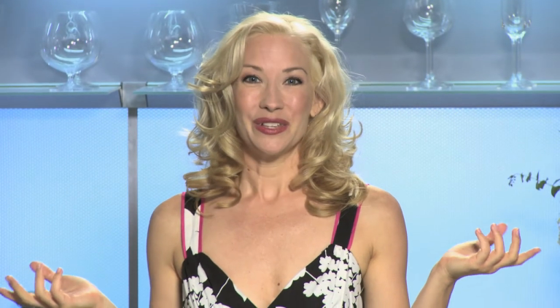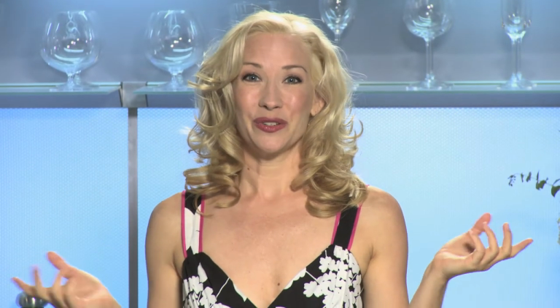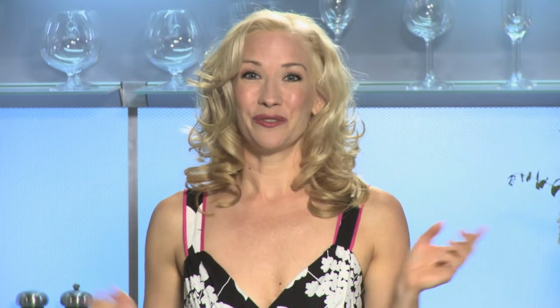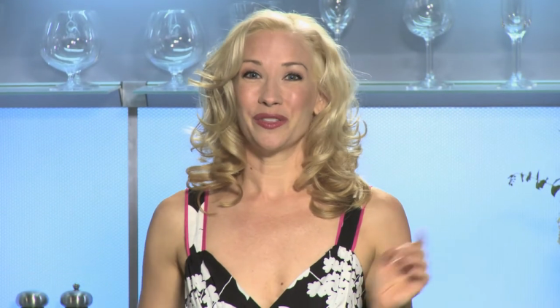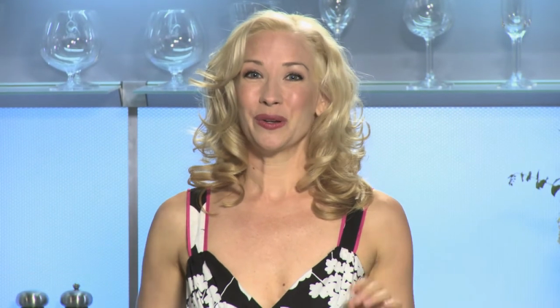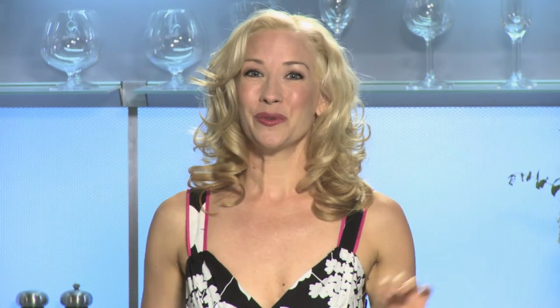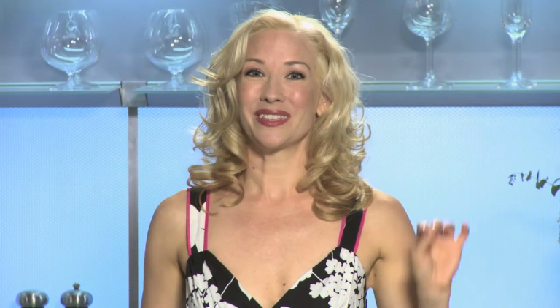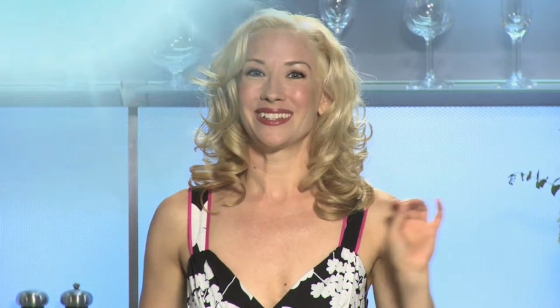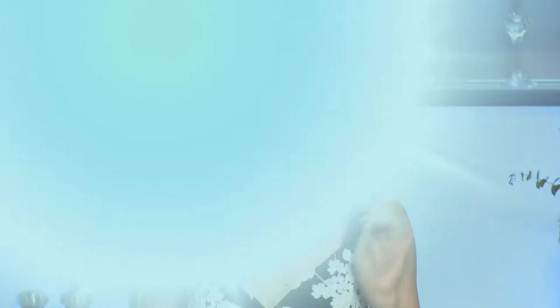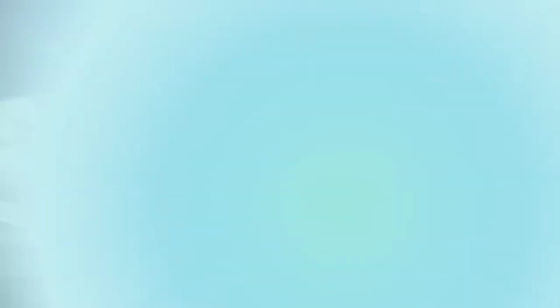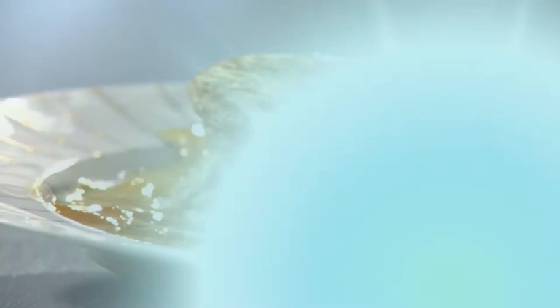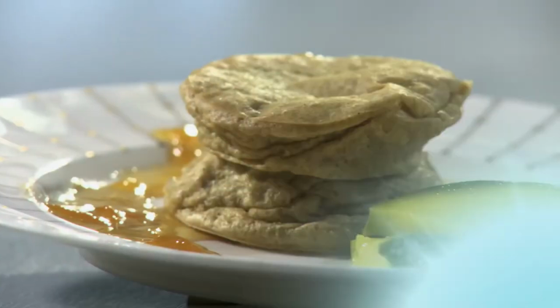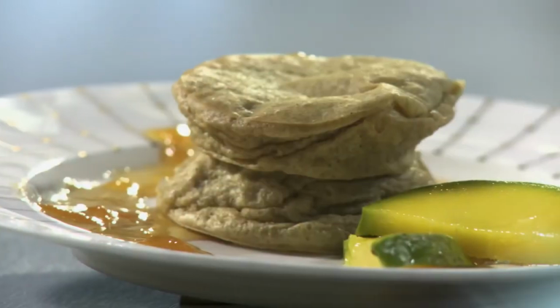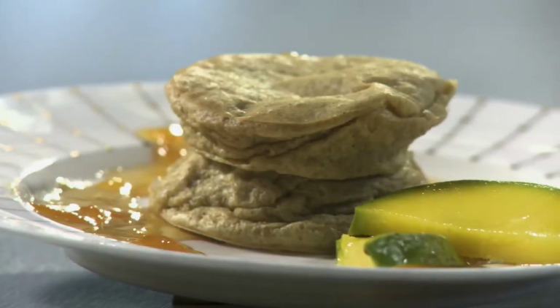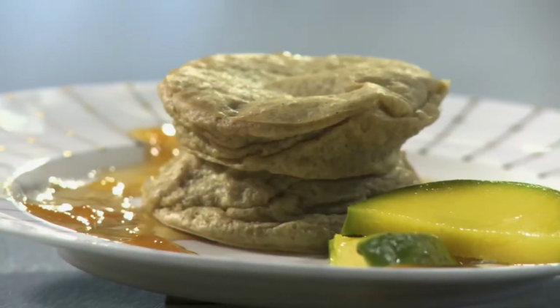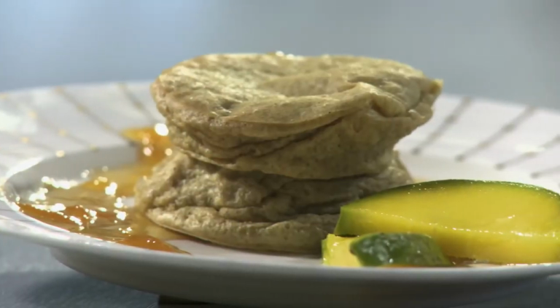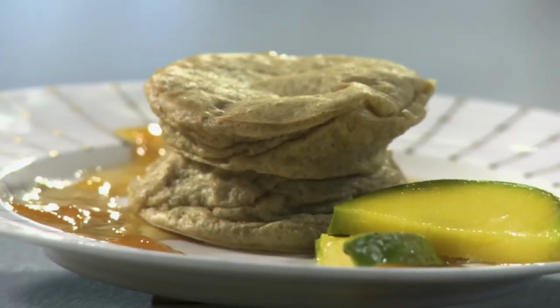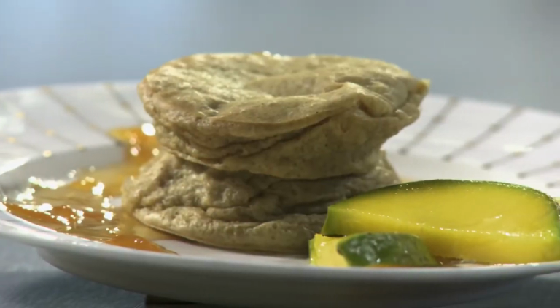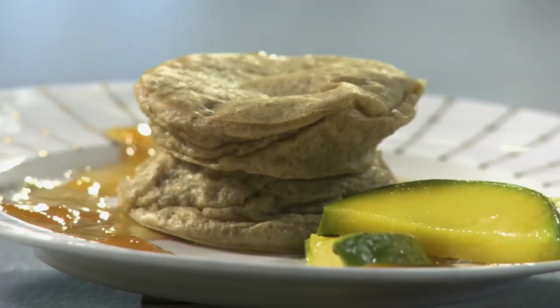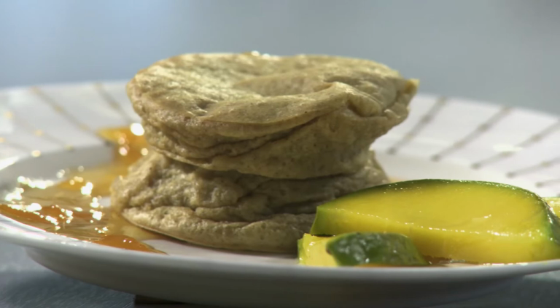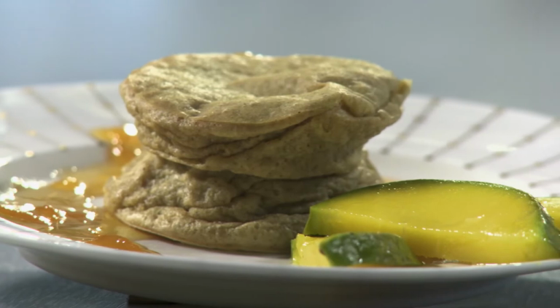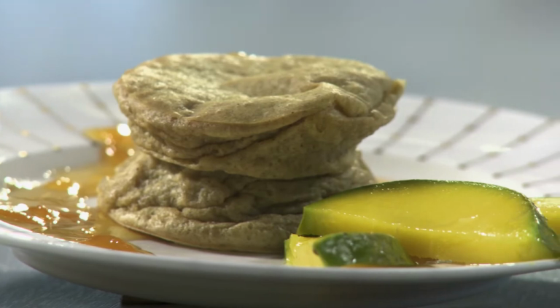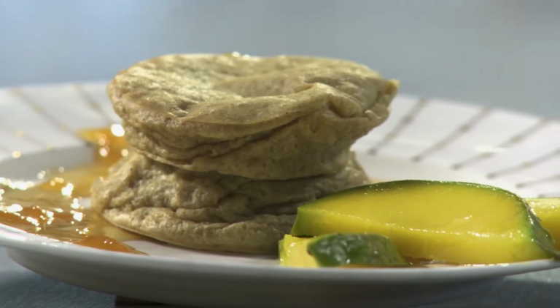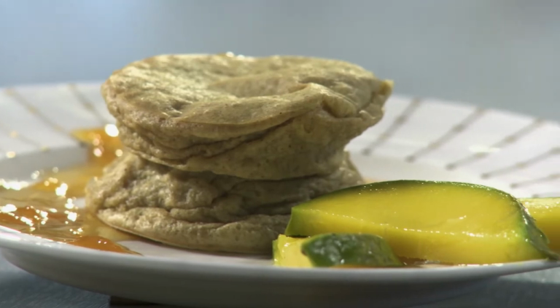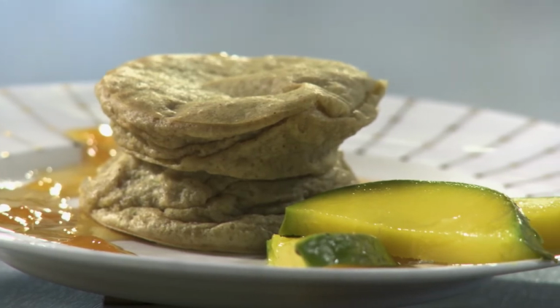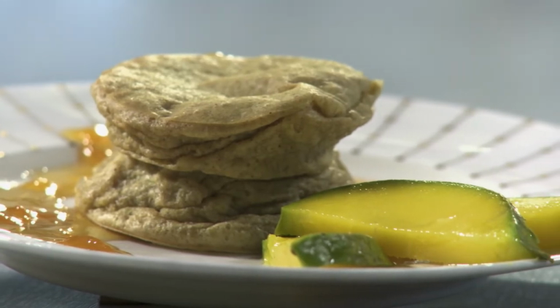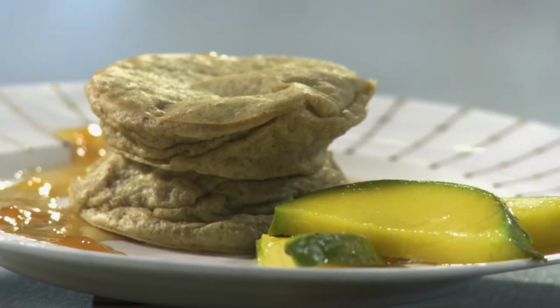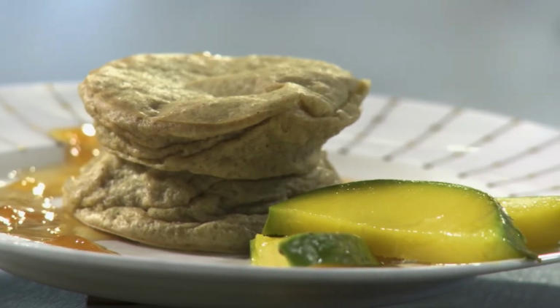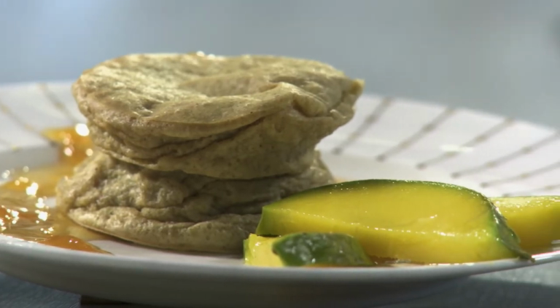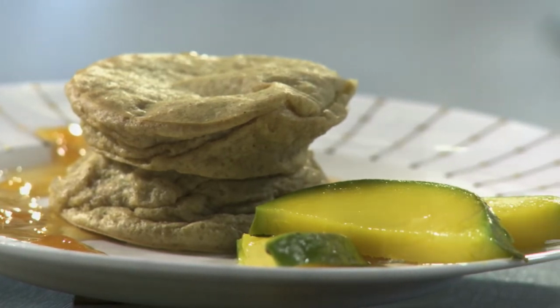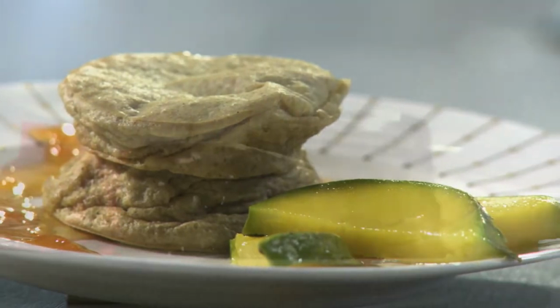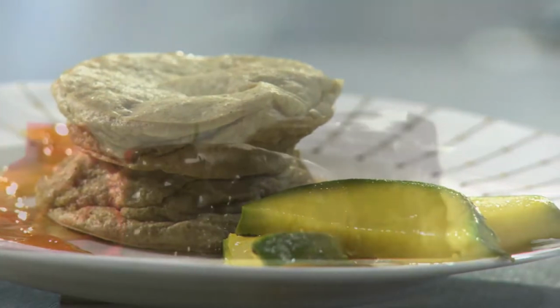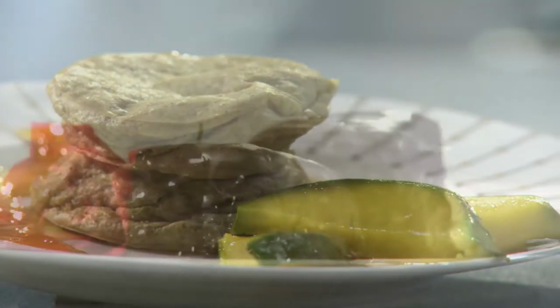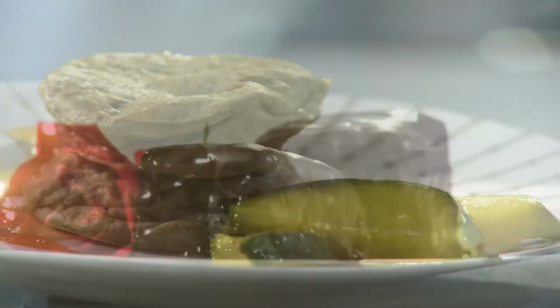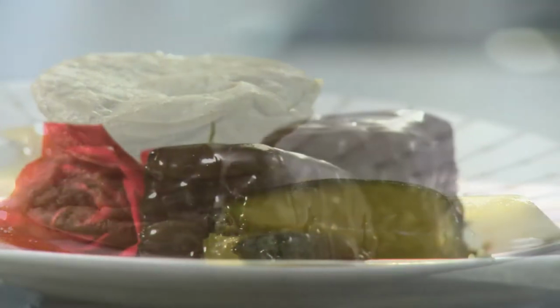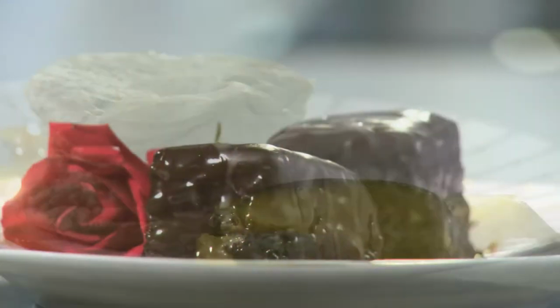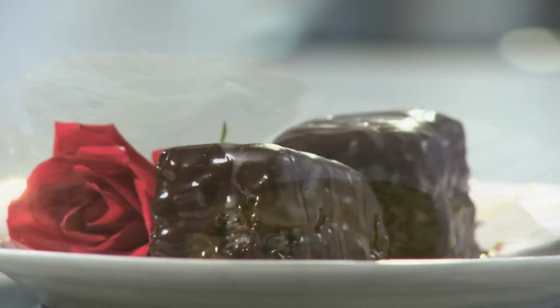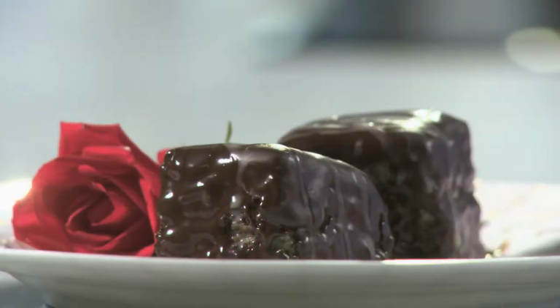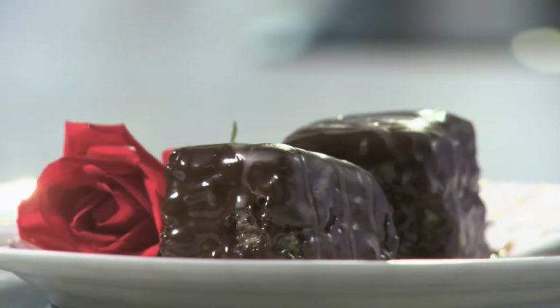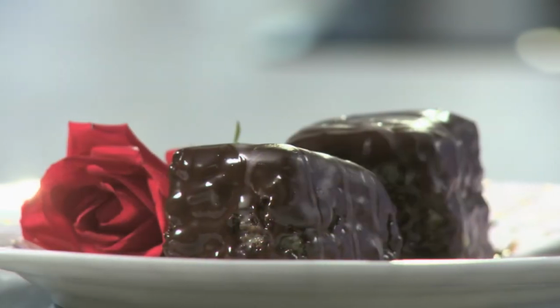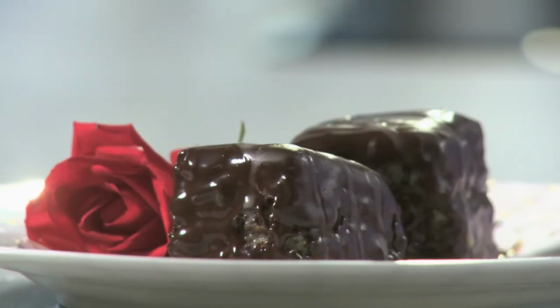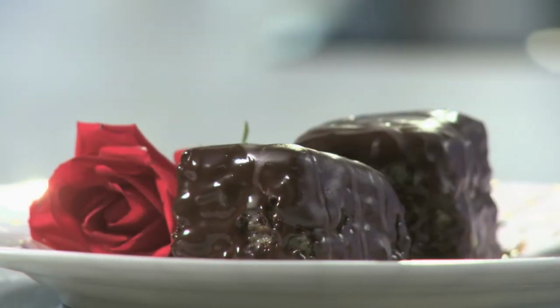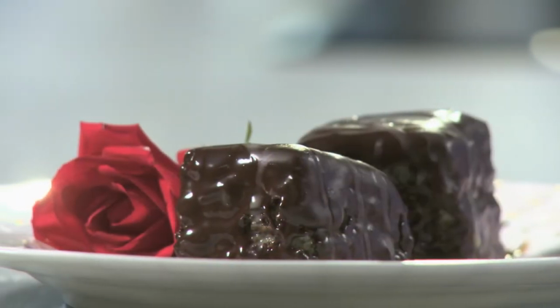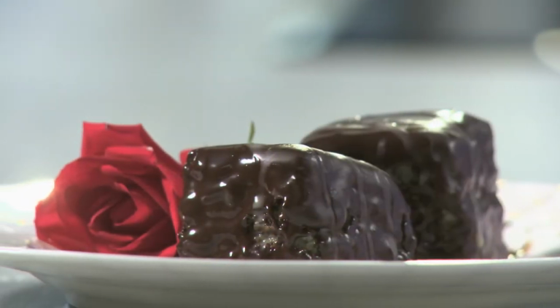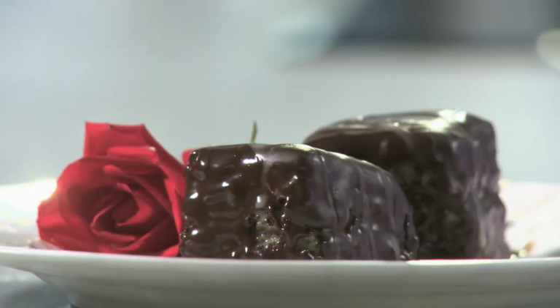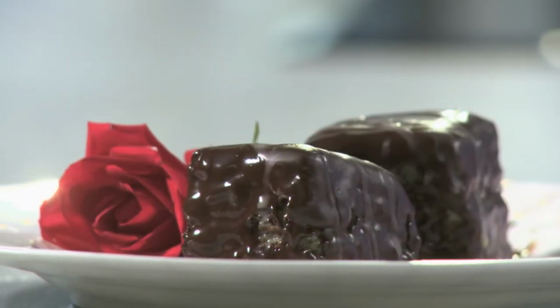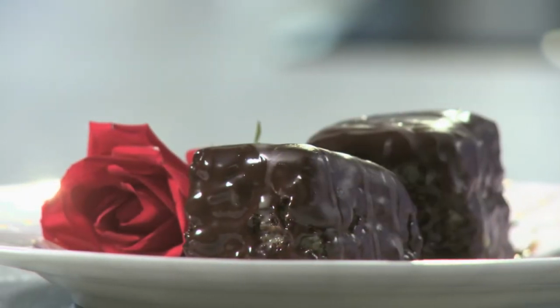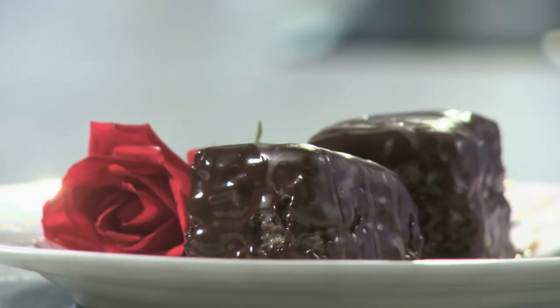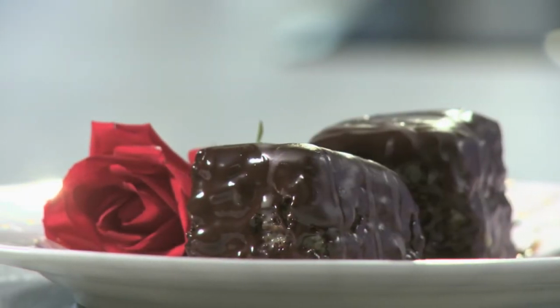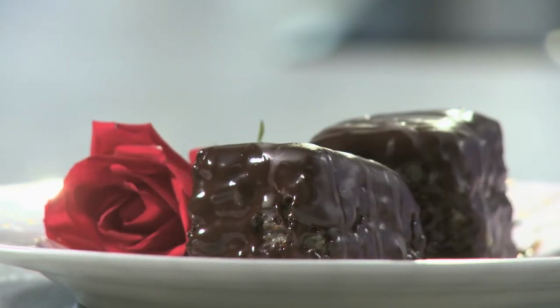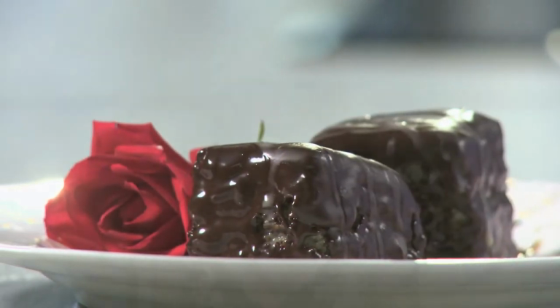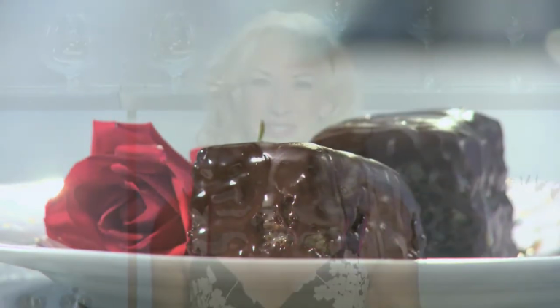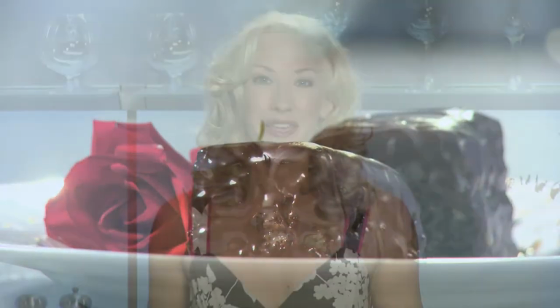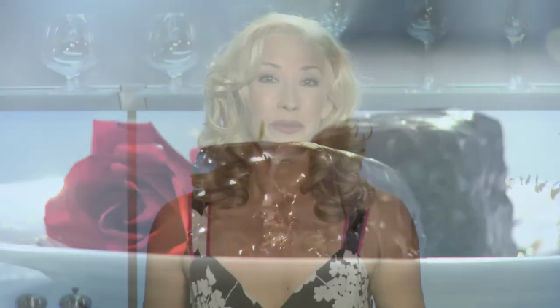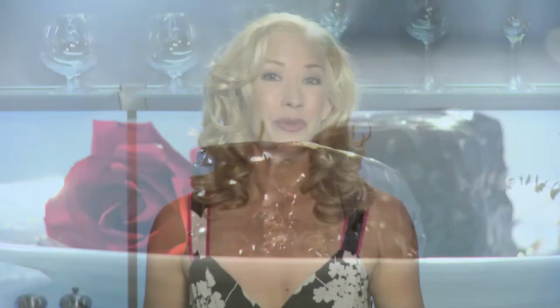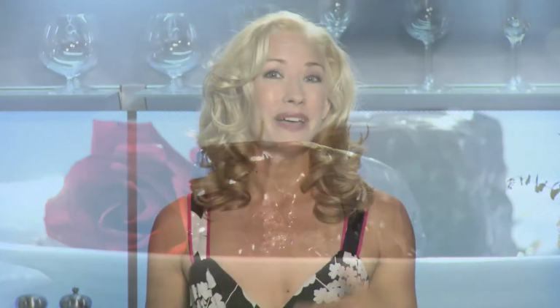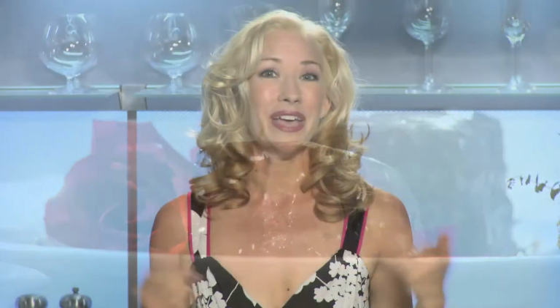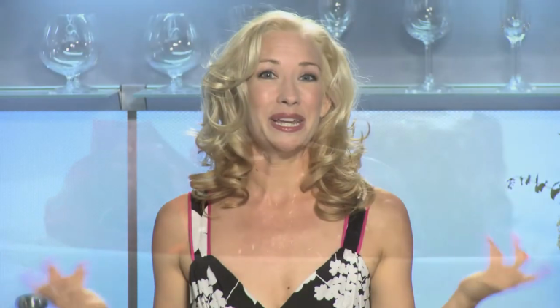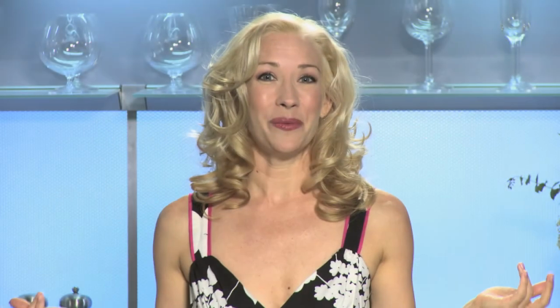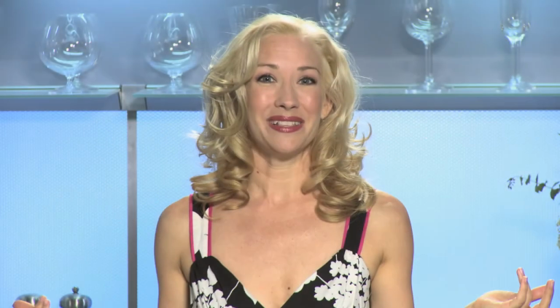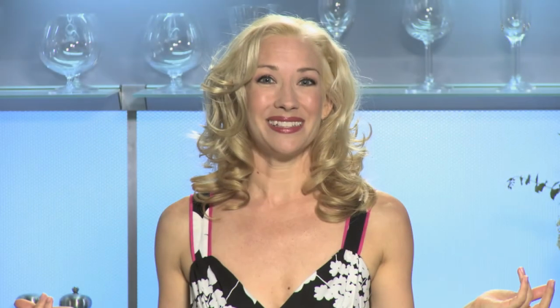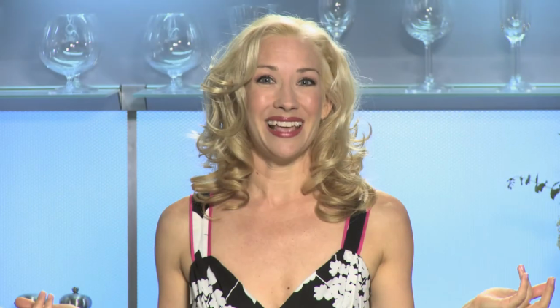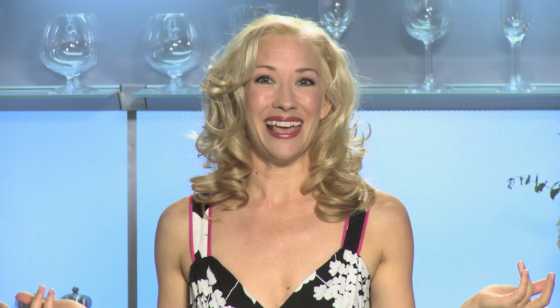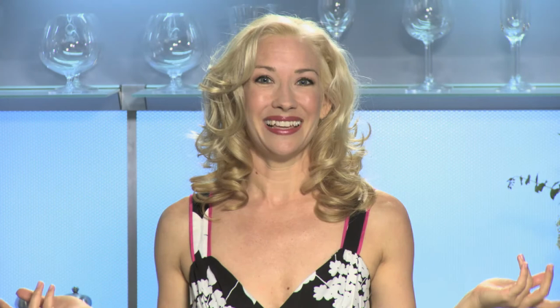Serve those with a delightfully light gluten-free popover and finish with adorable decadent petits fours that will have anyone saying...